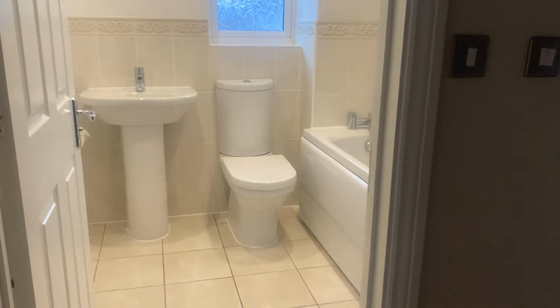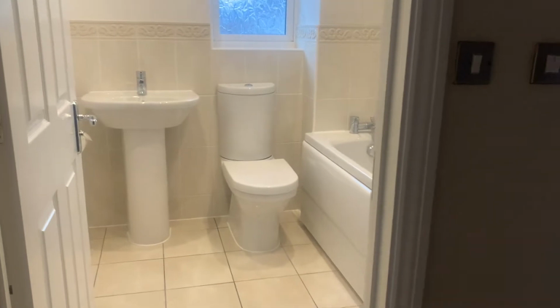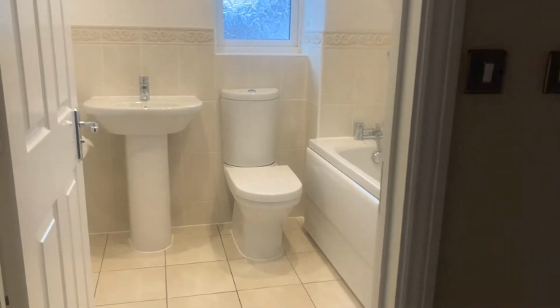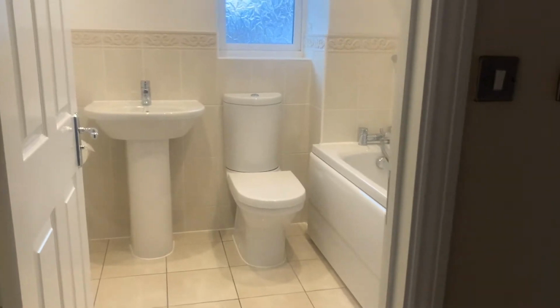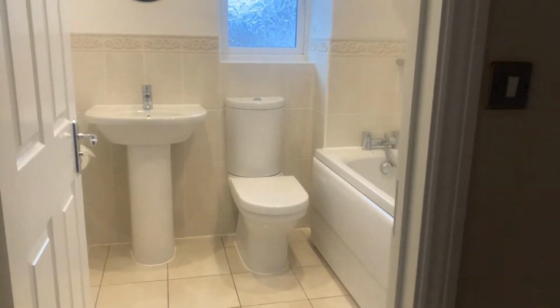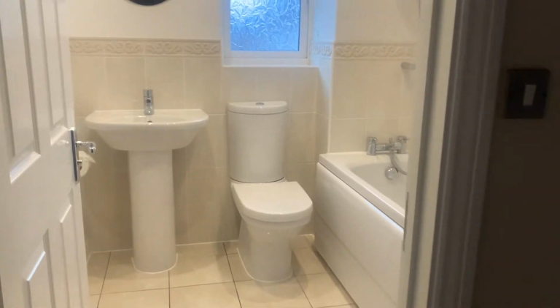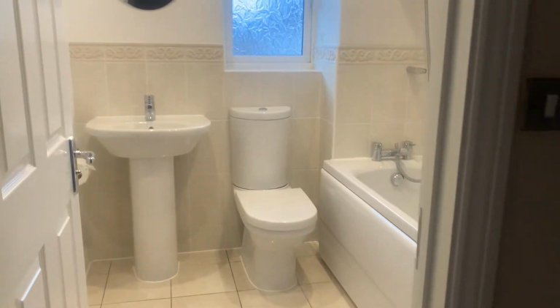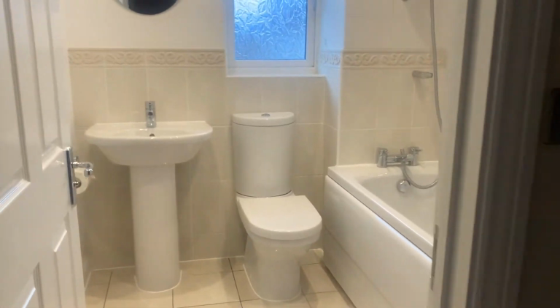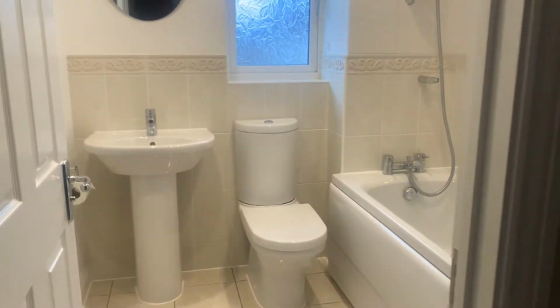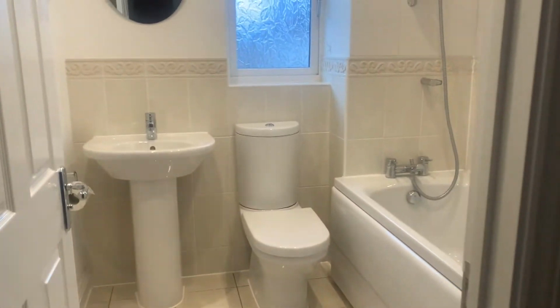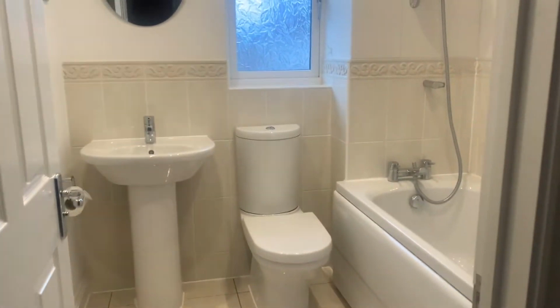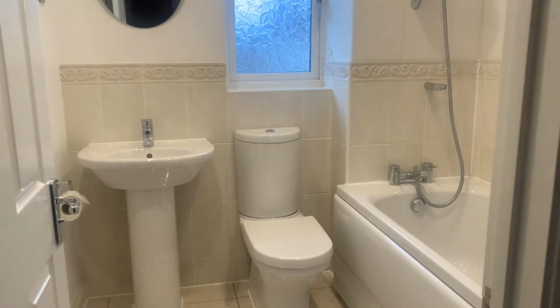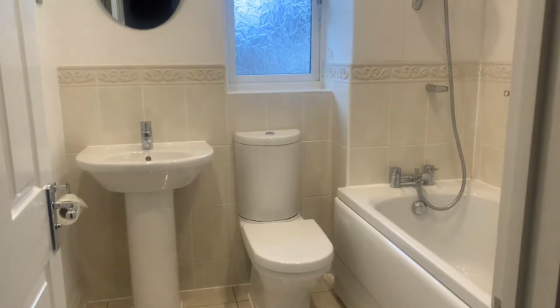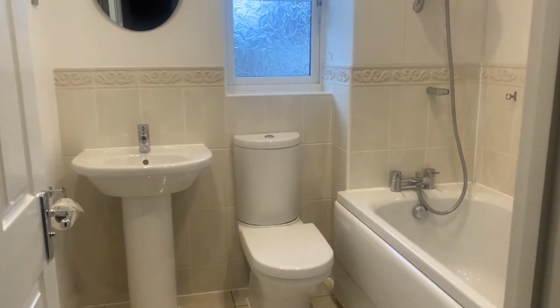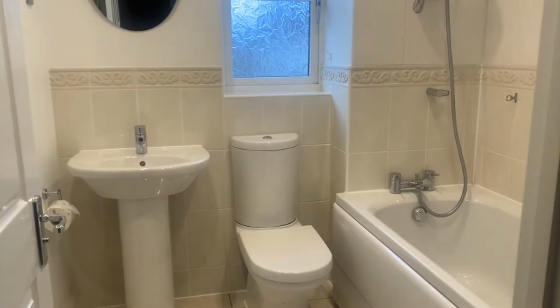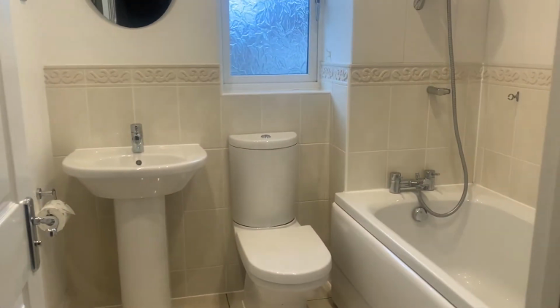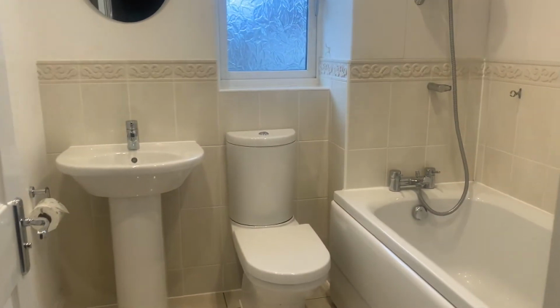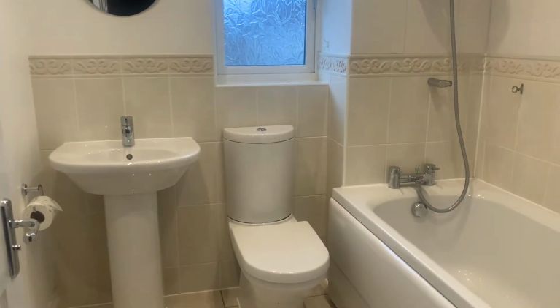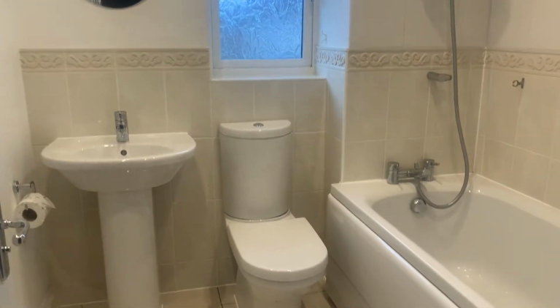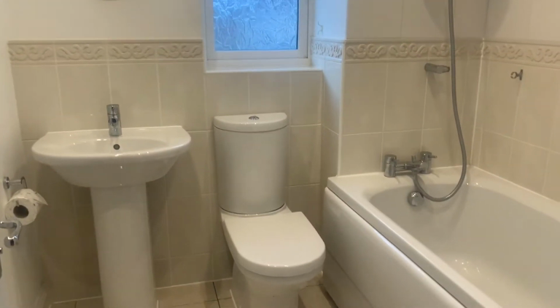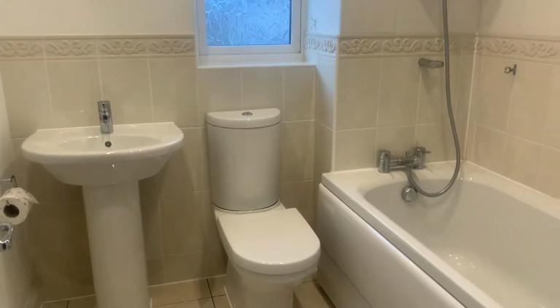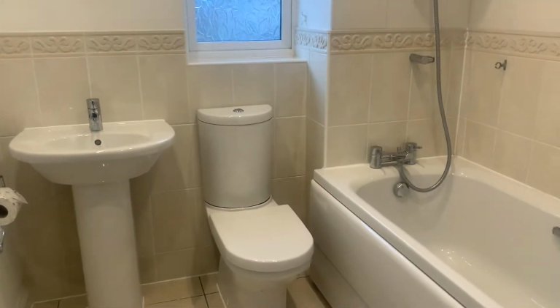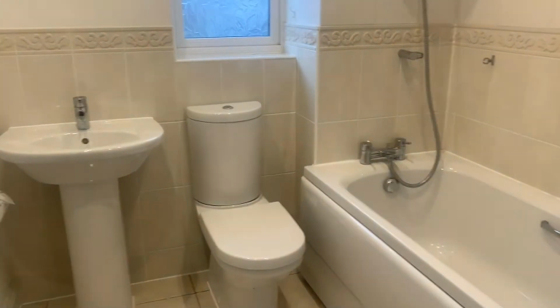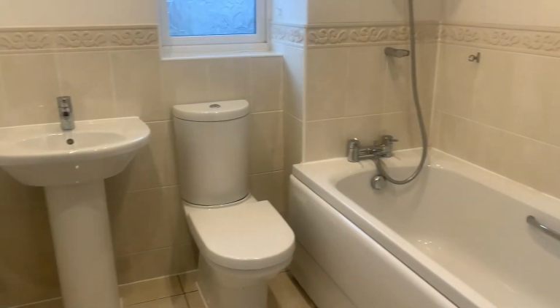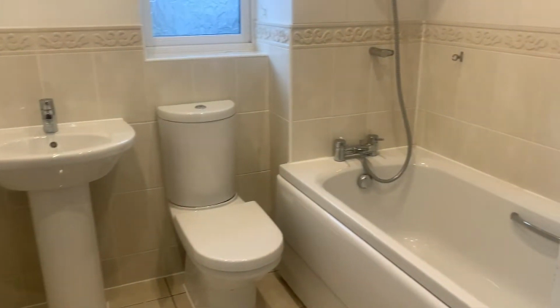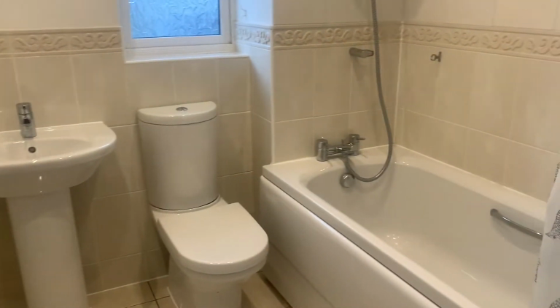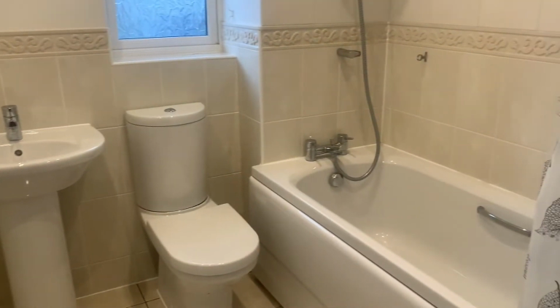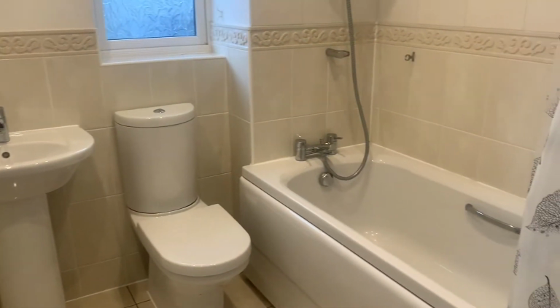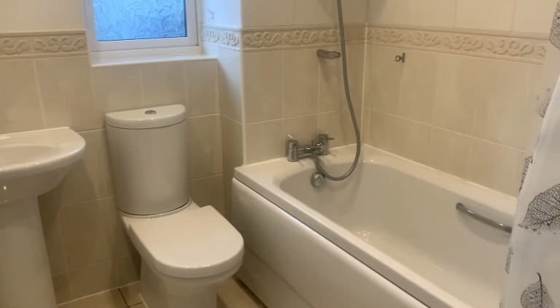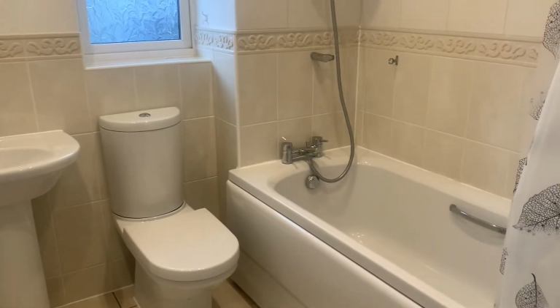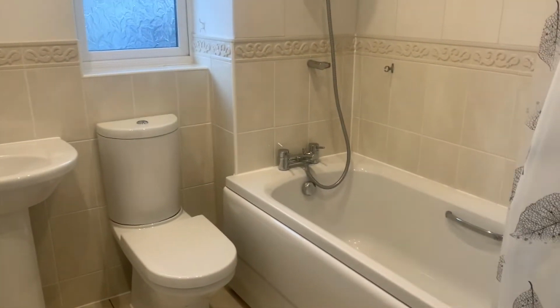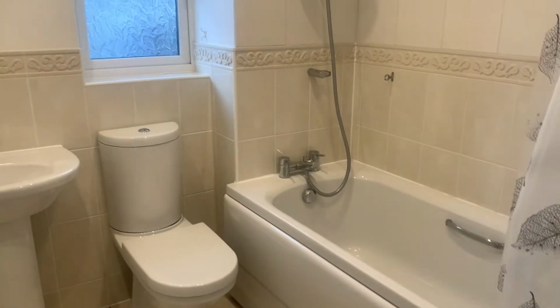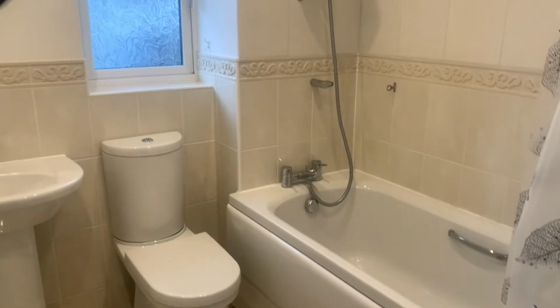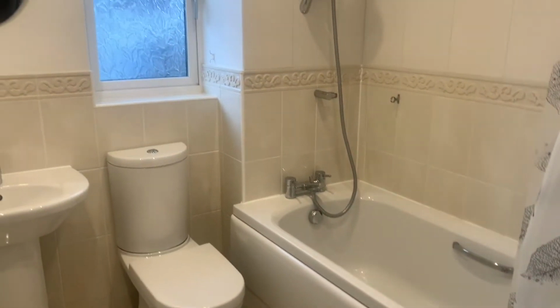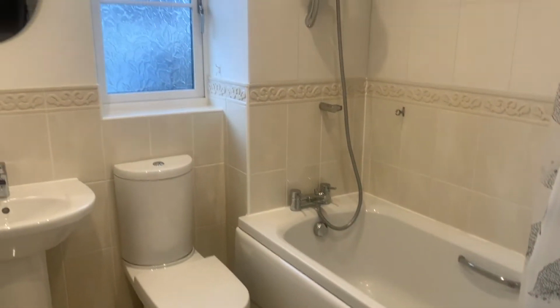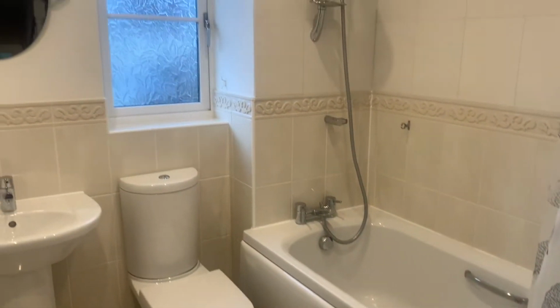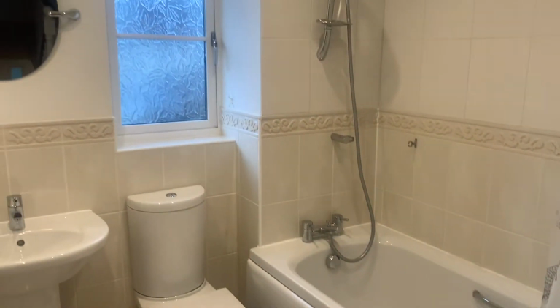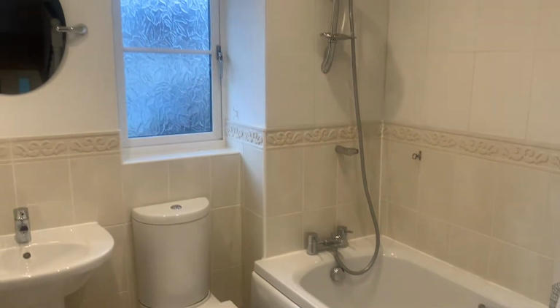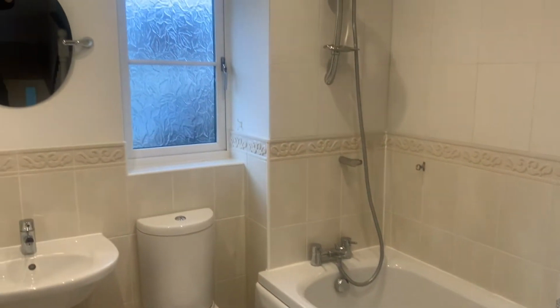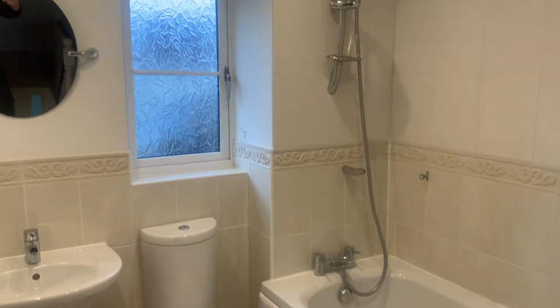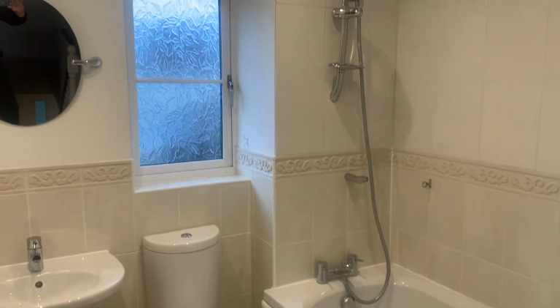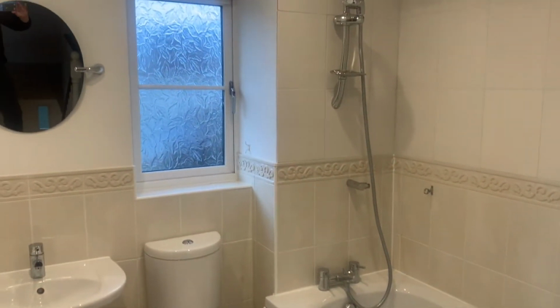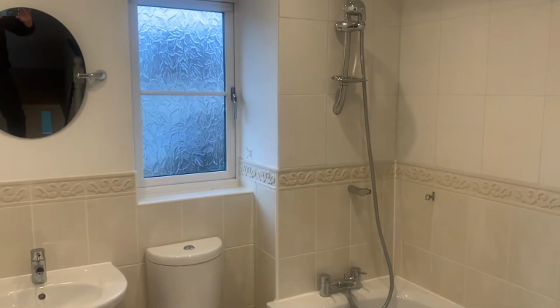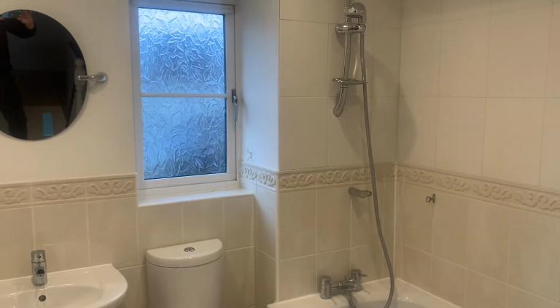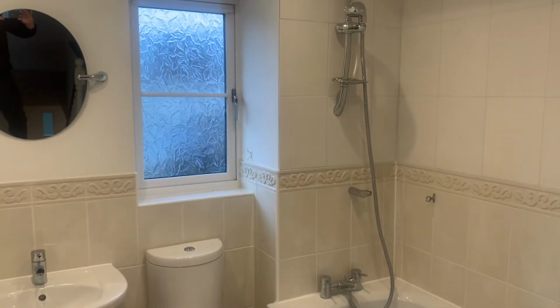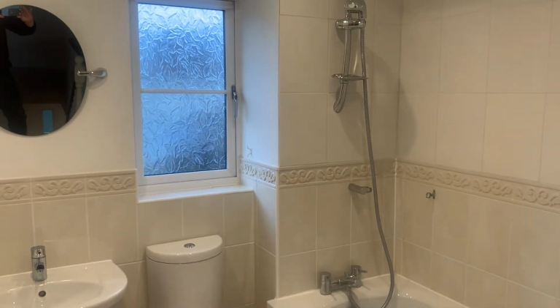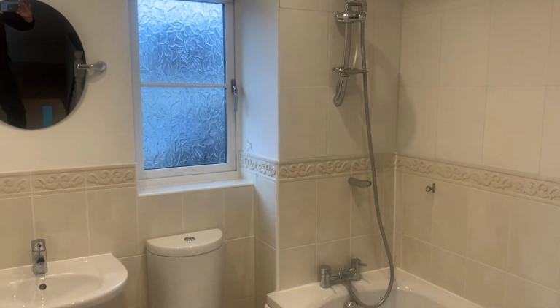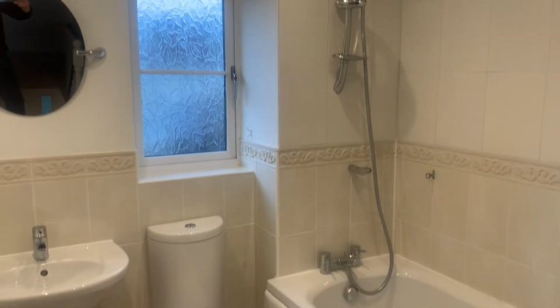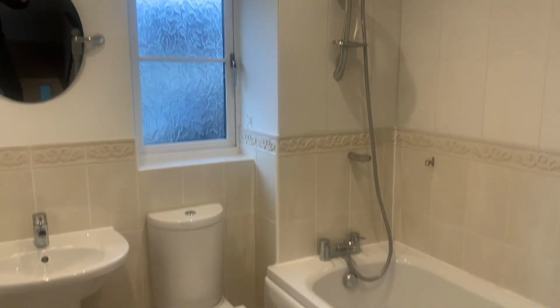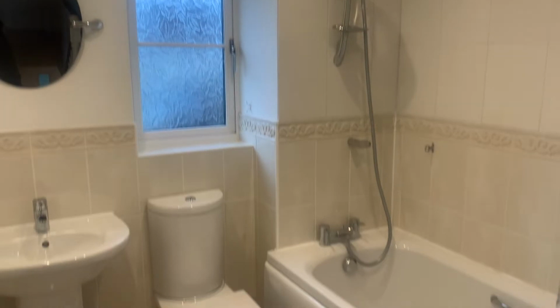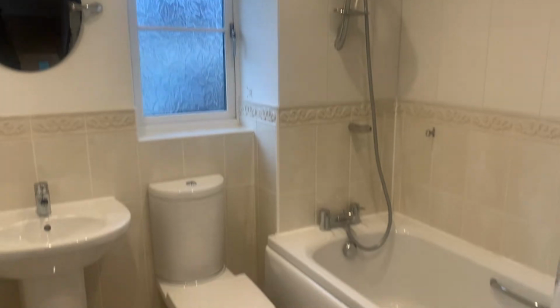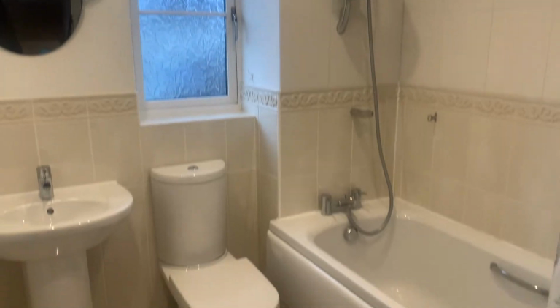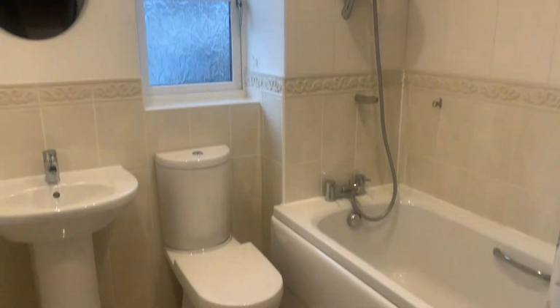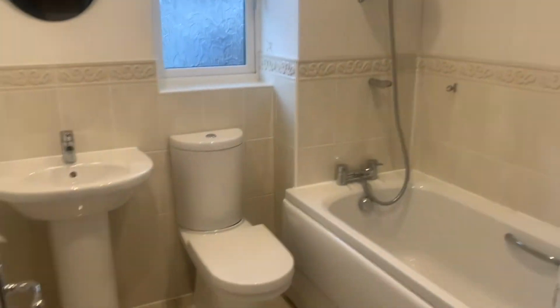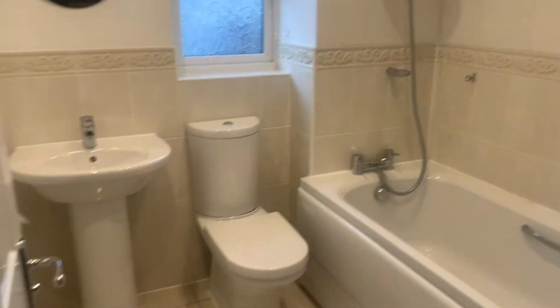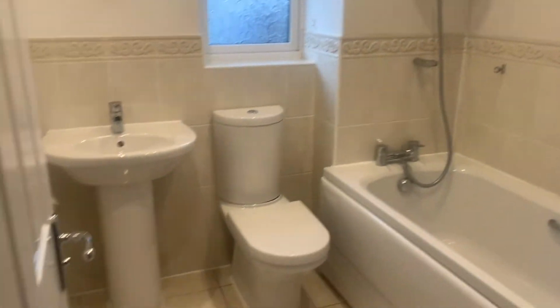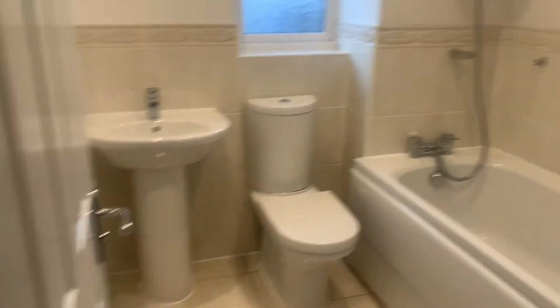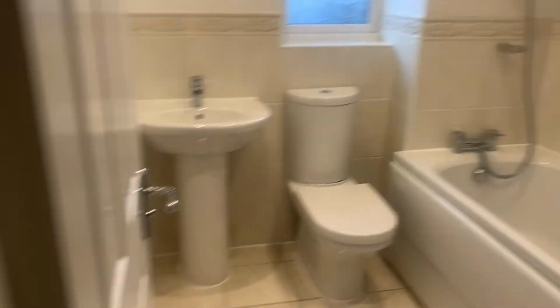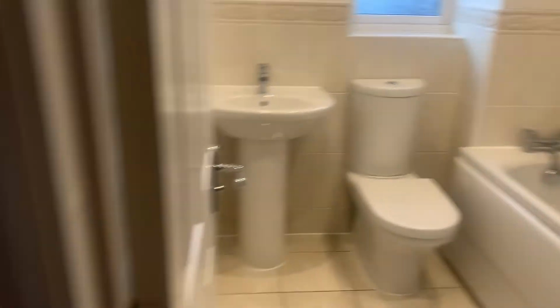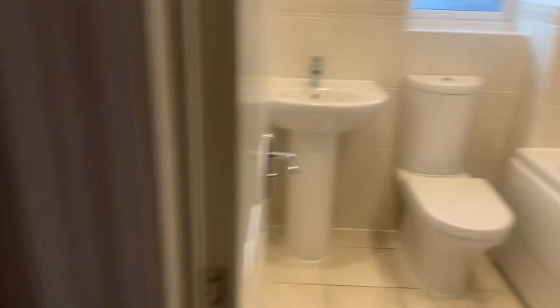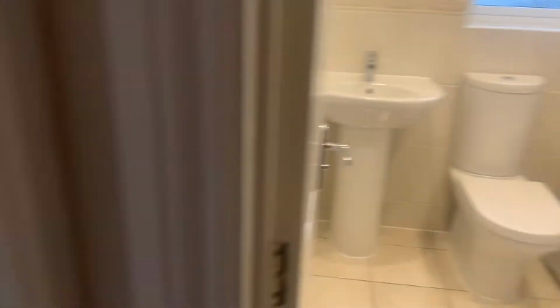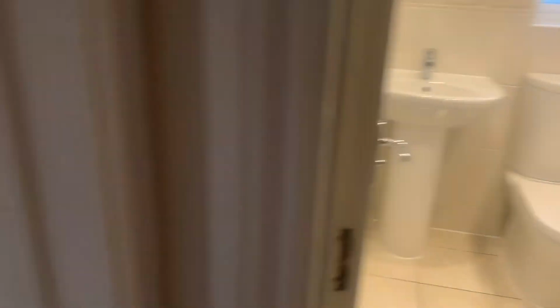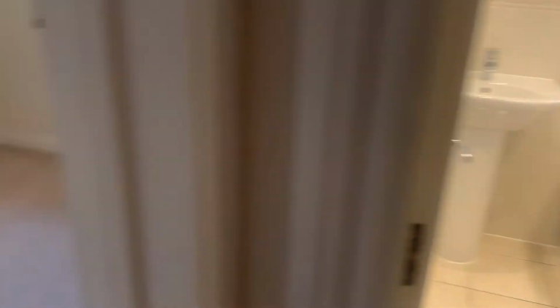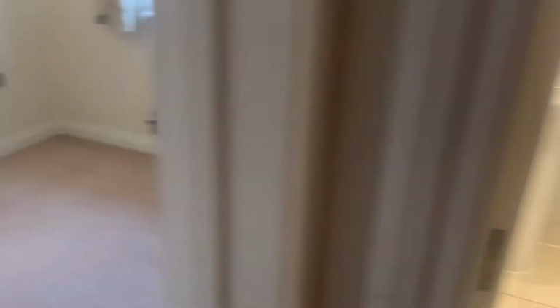Upstairs, there's a family bathroom with a nice big bath with a shower above, toilet and sink.